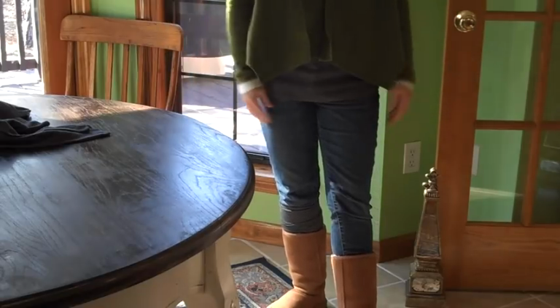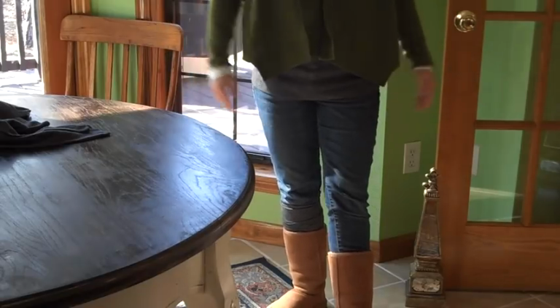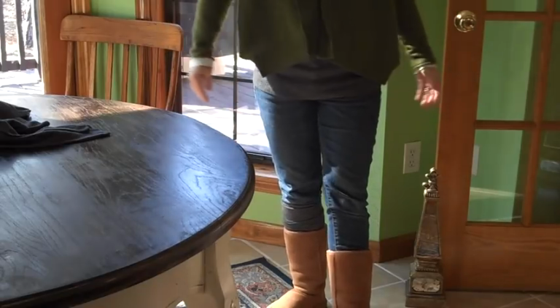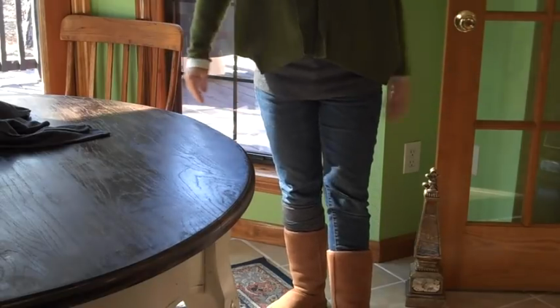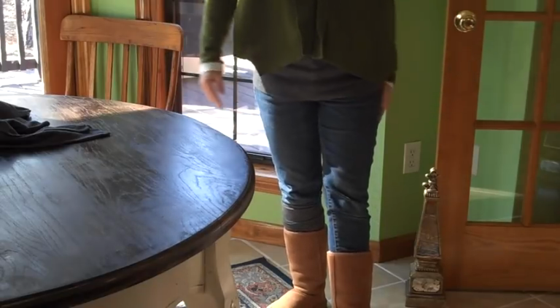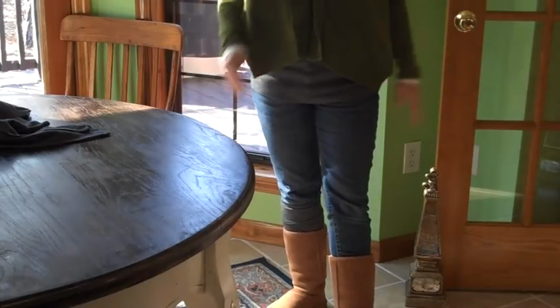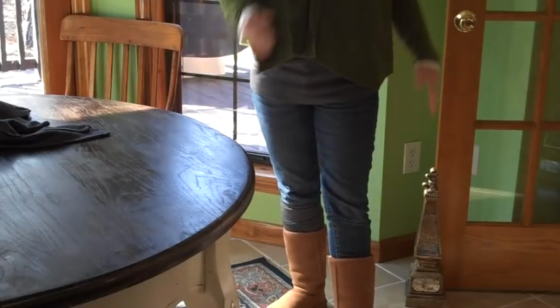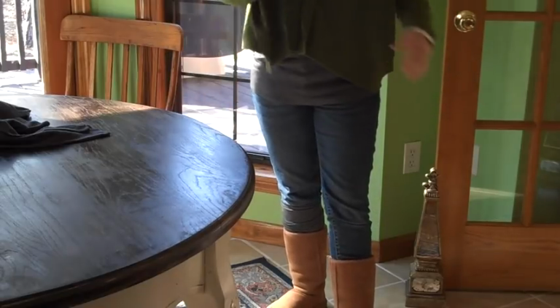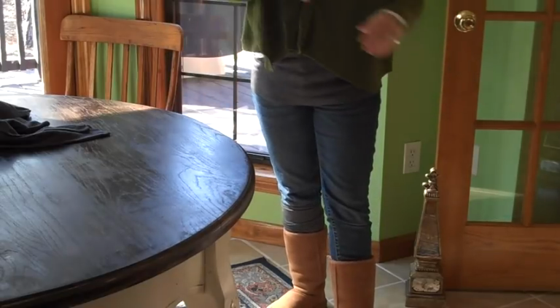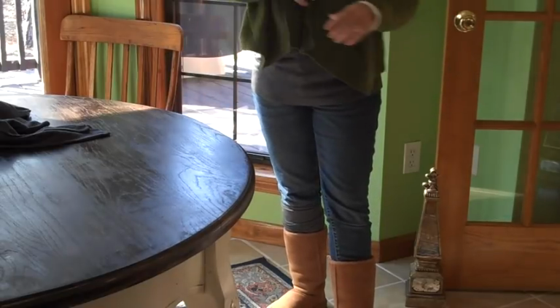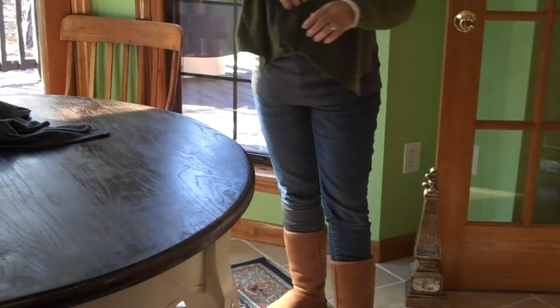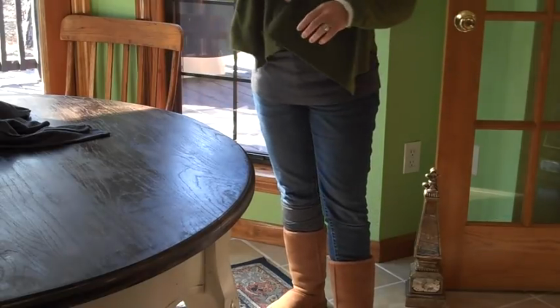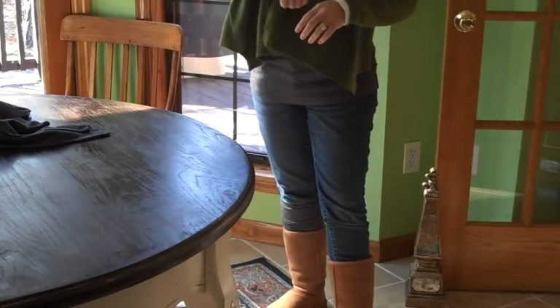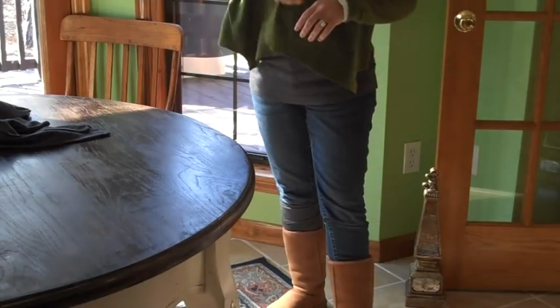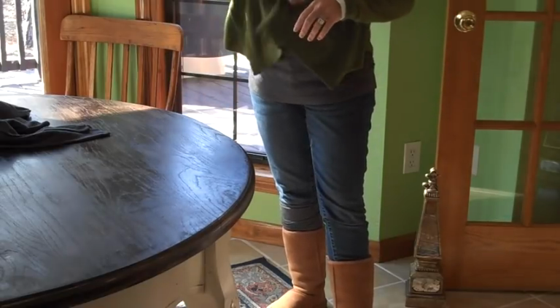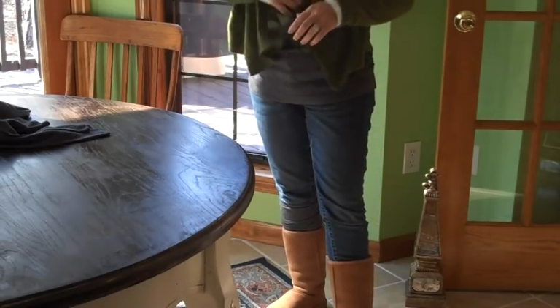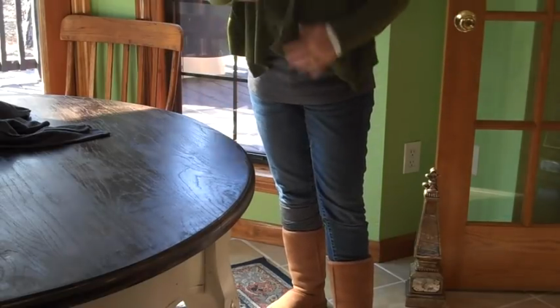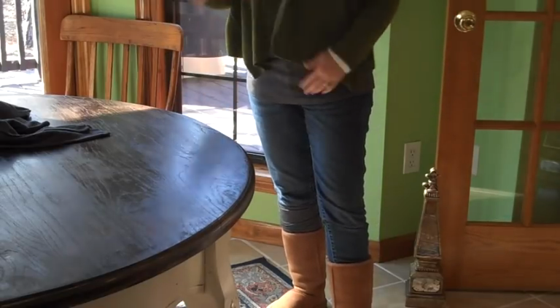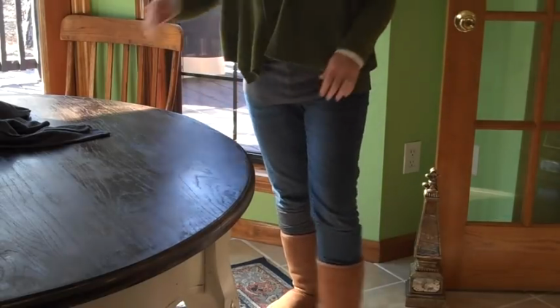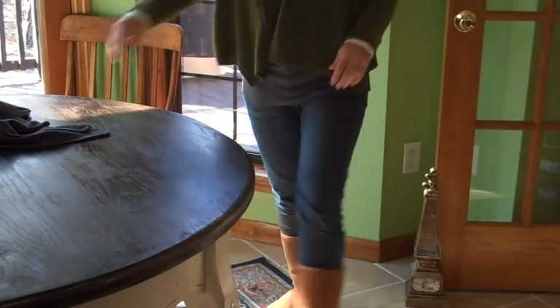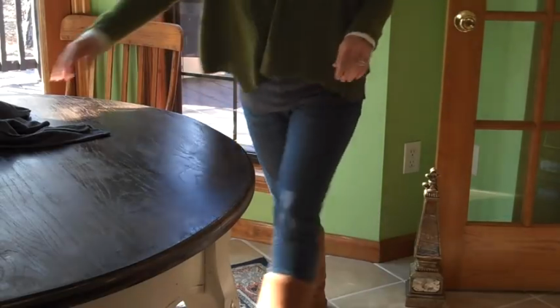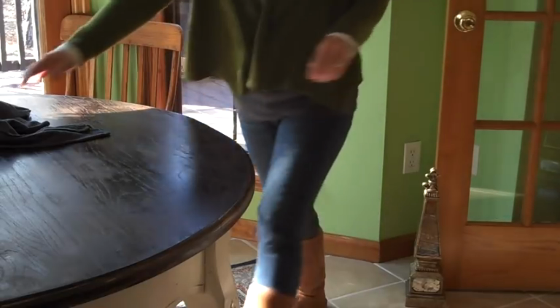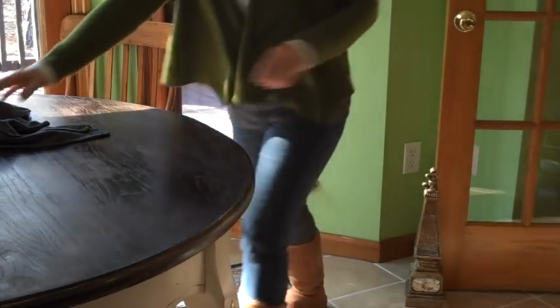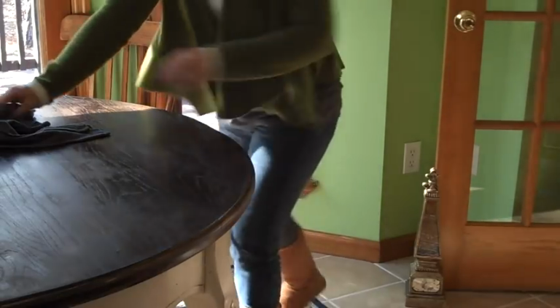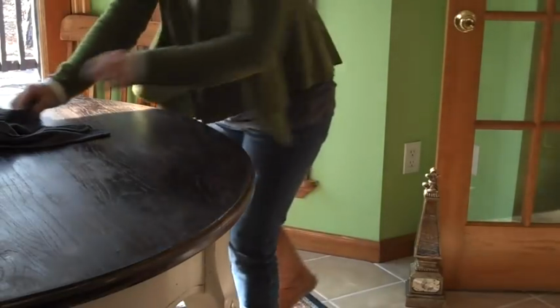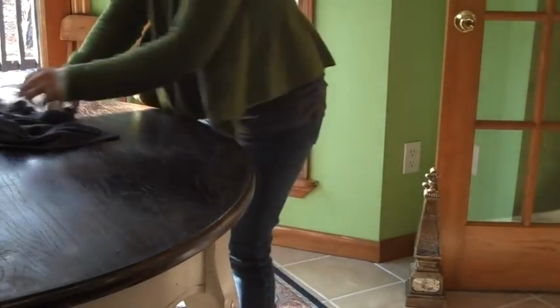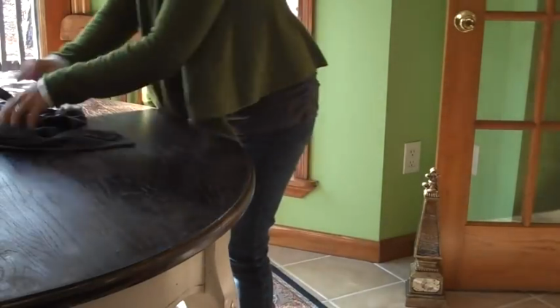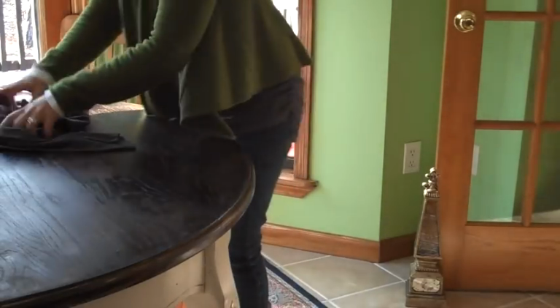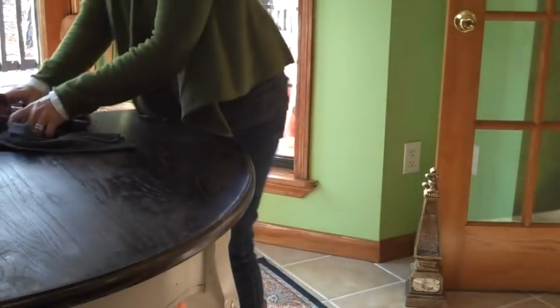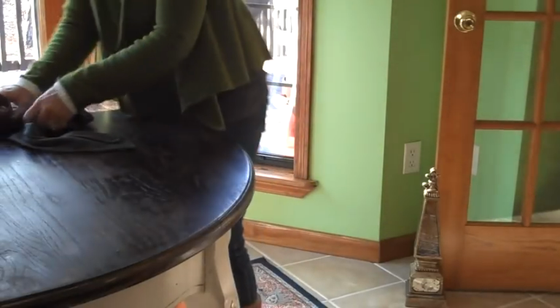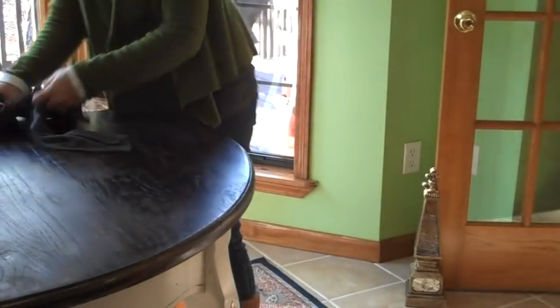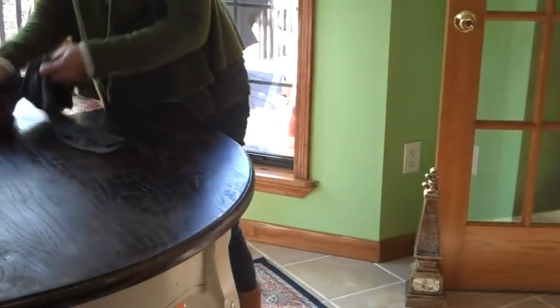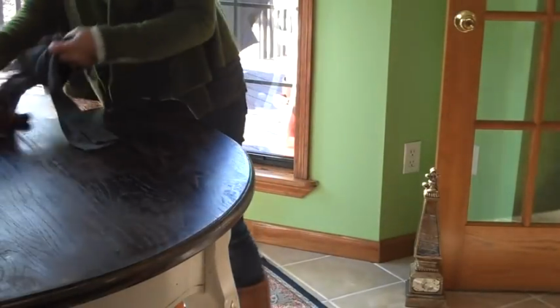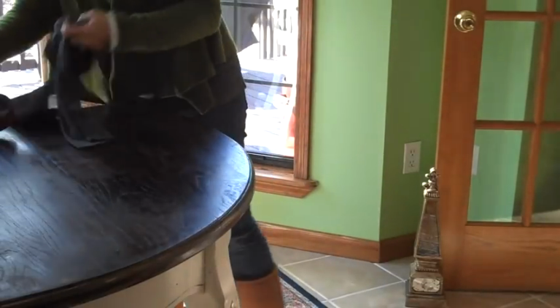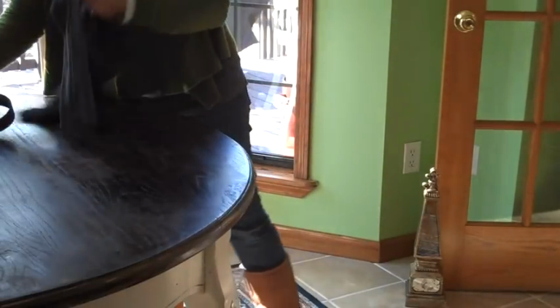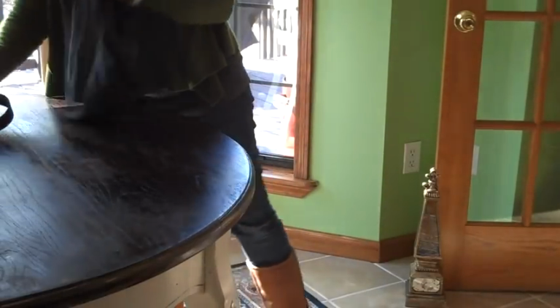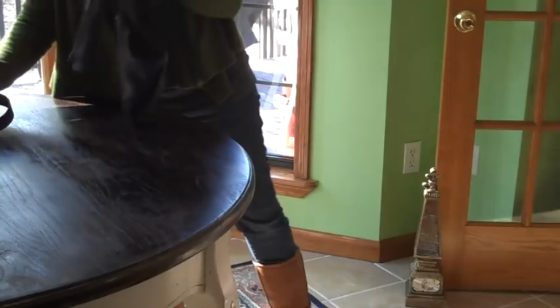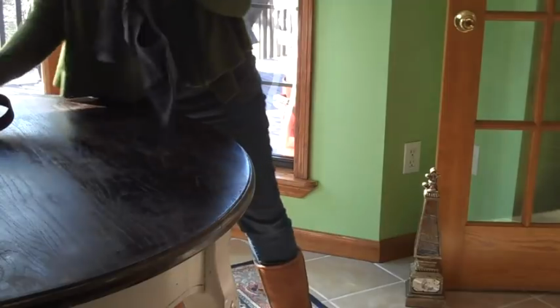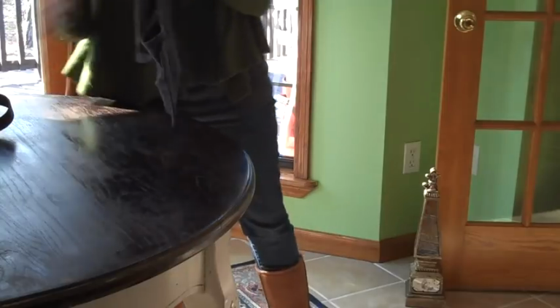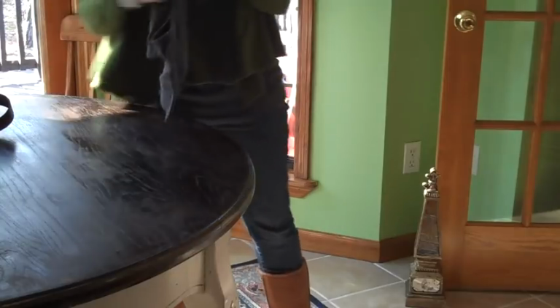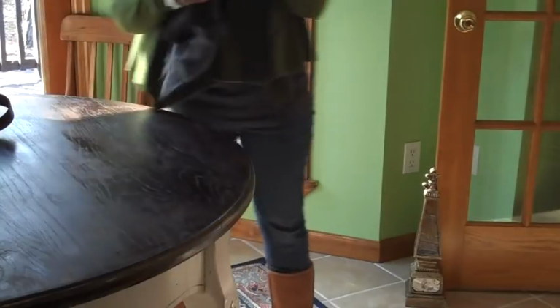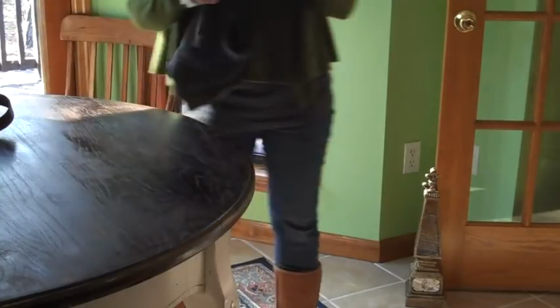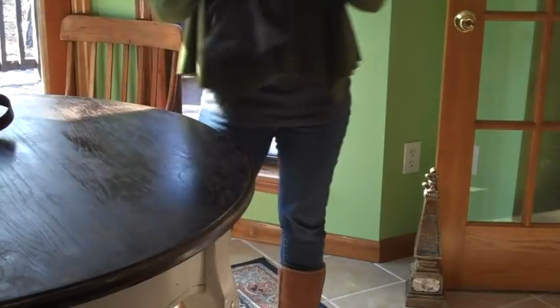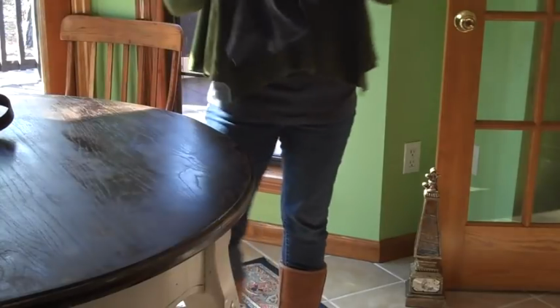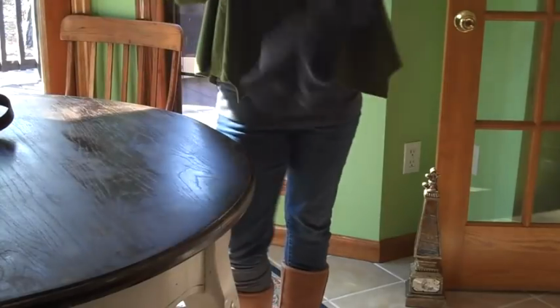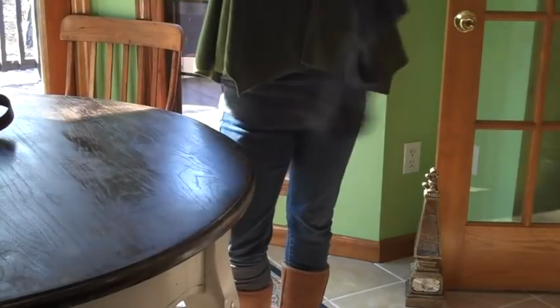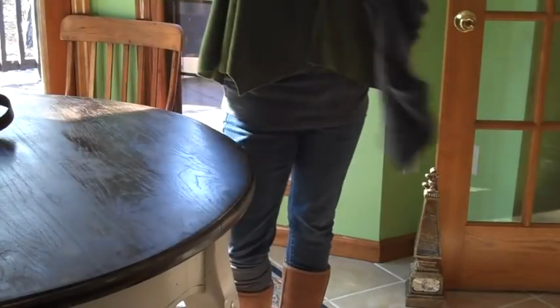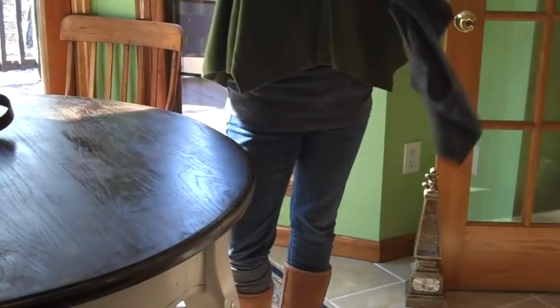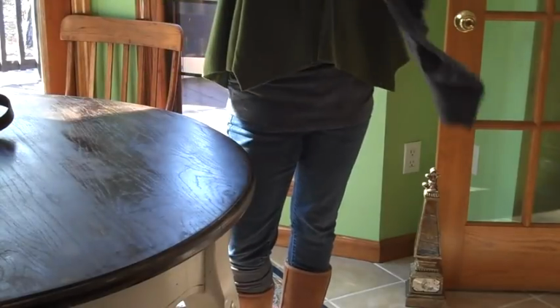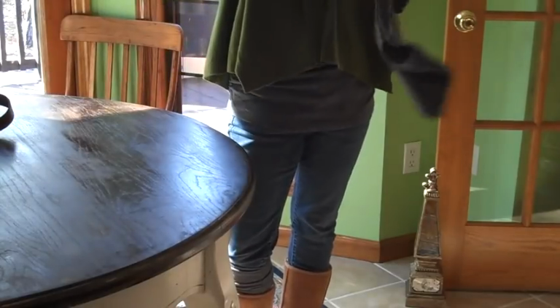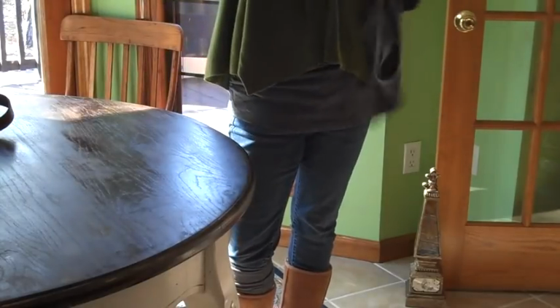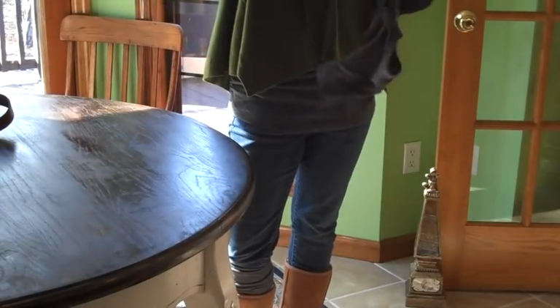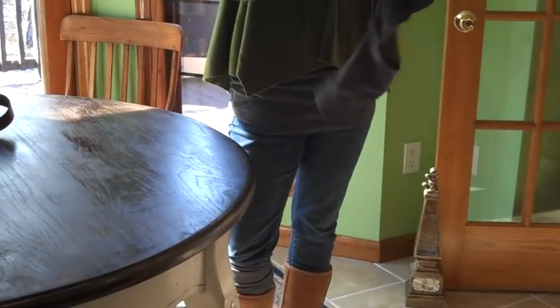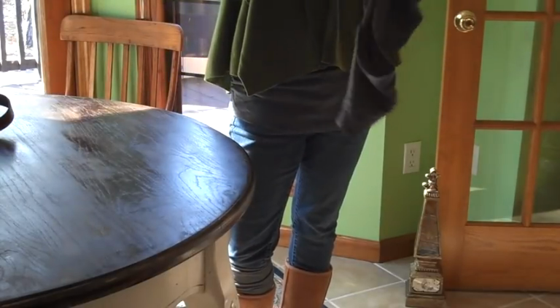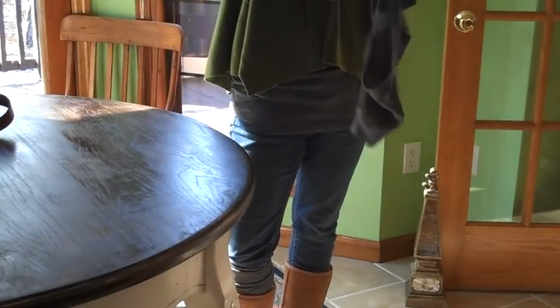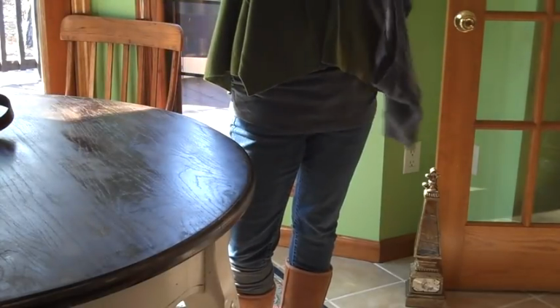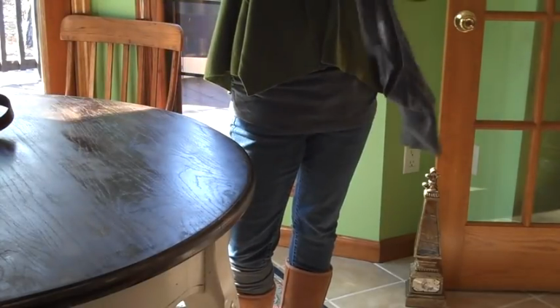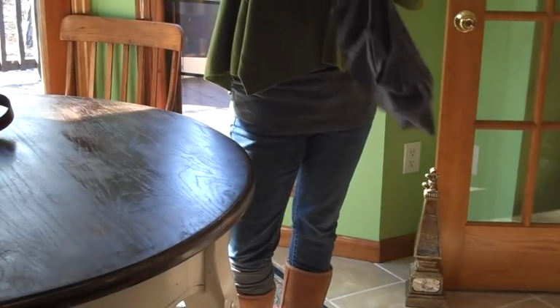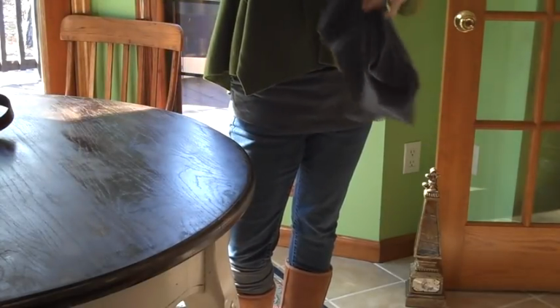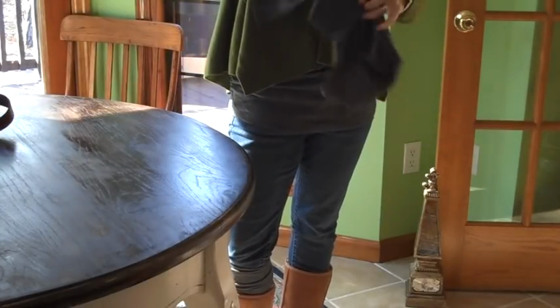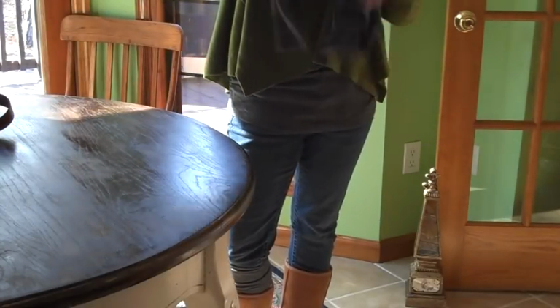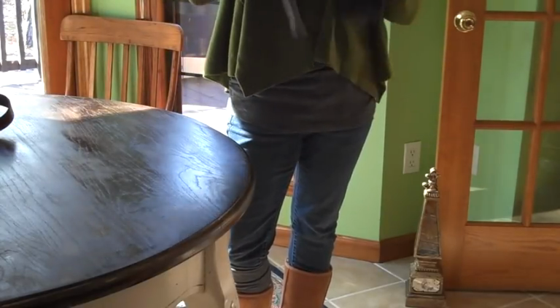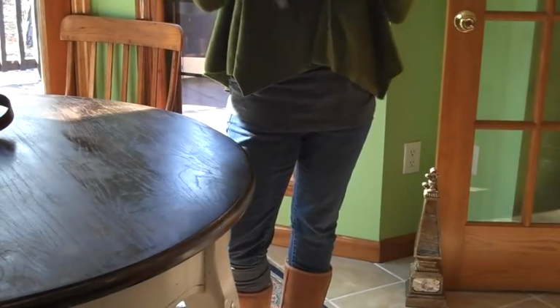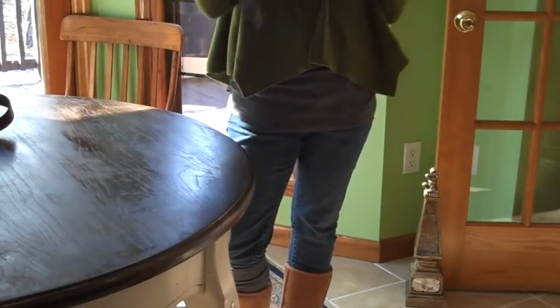So two projects, one shirt from Goodwill. I hope you enjoy. Bye.